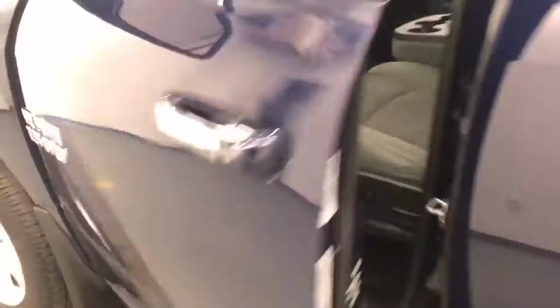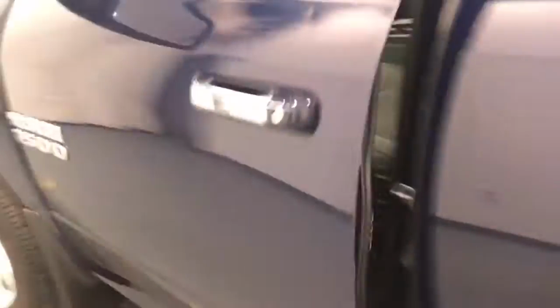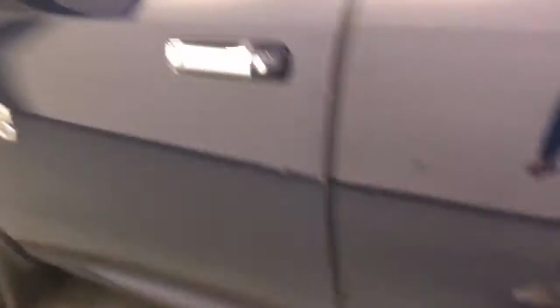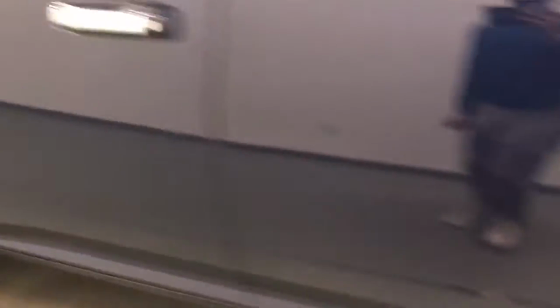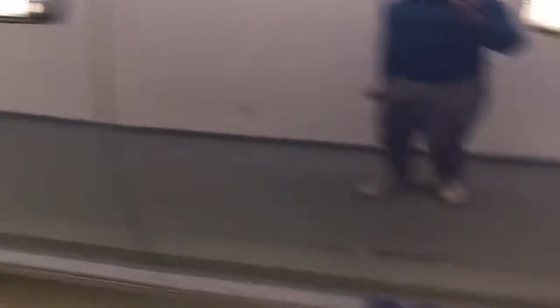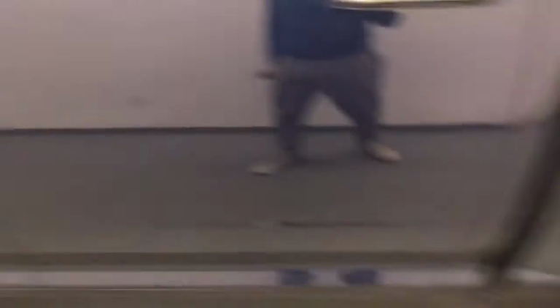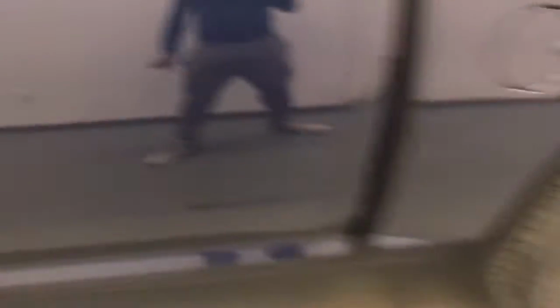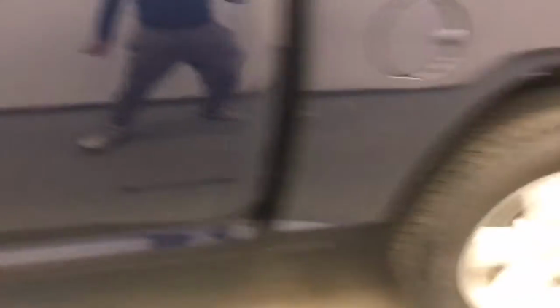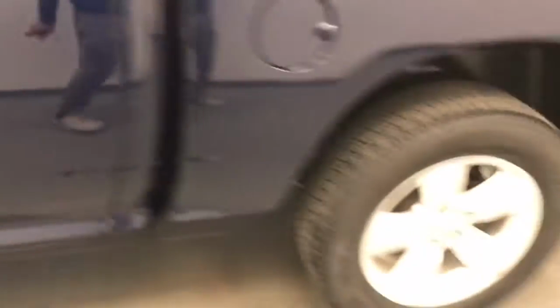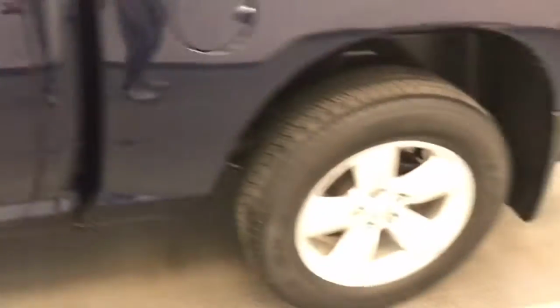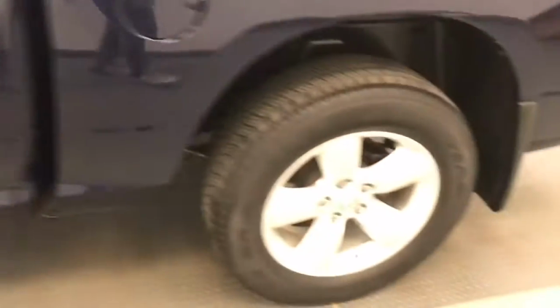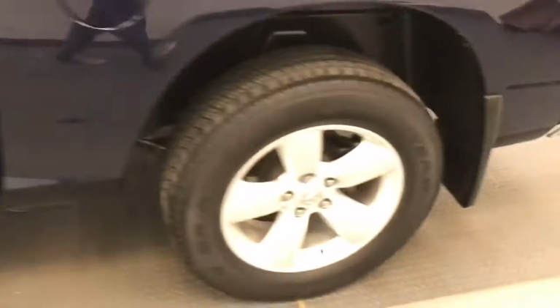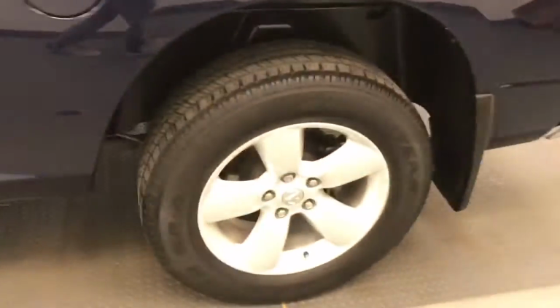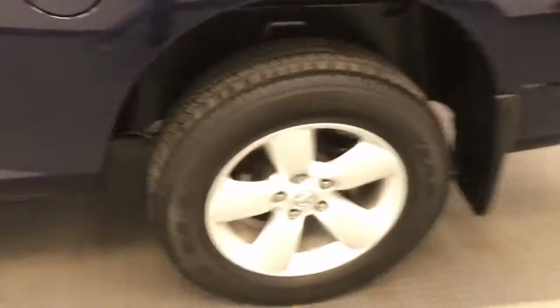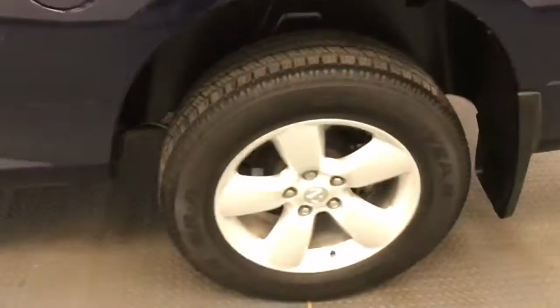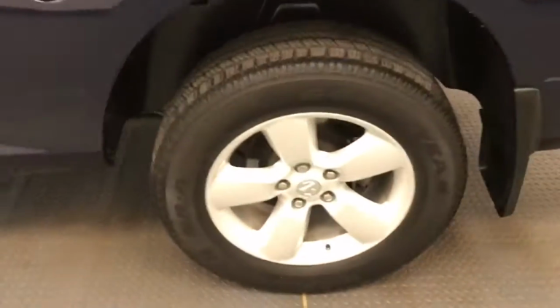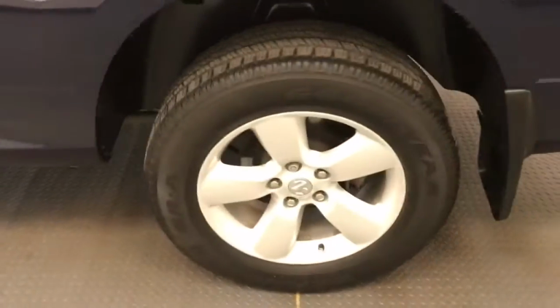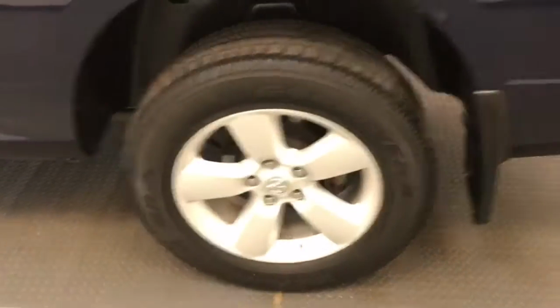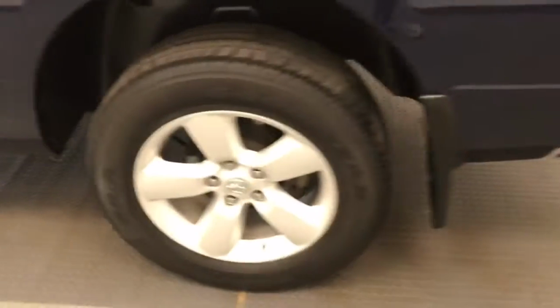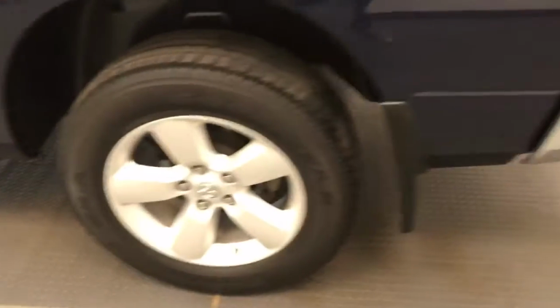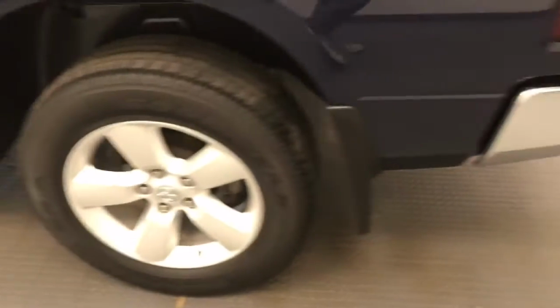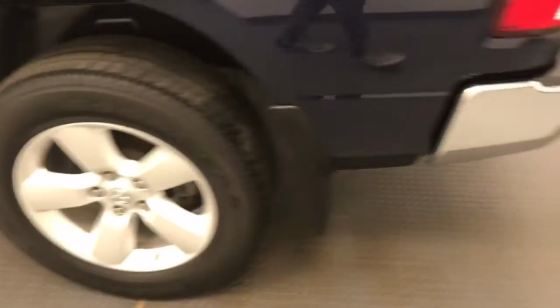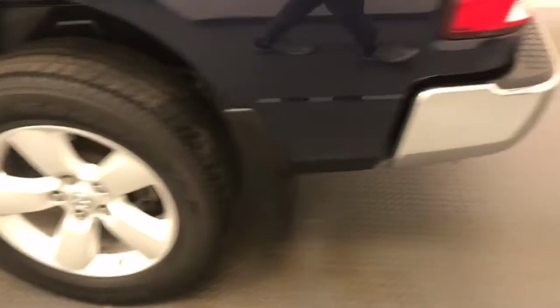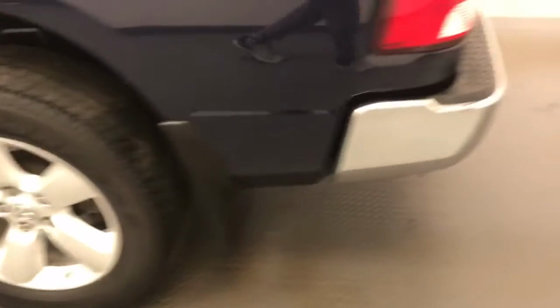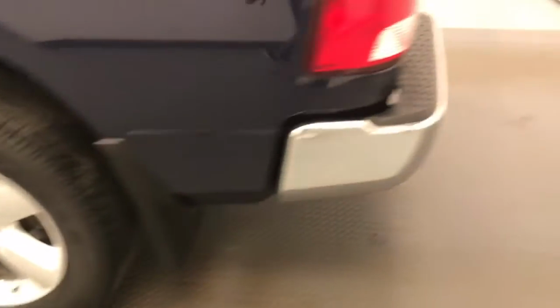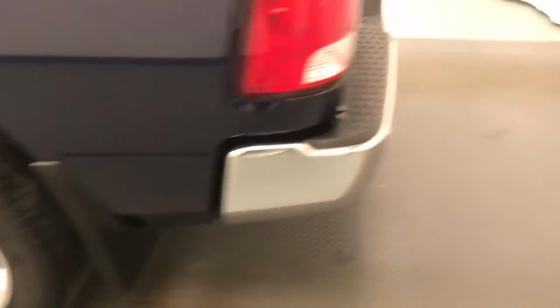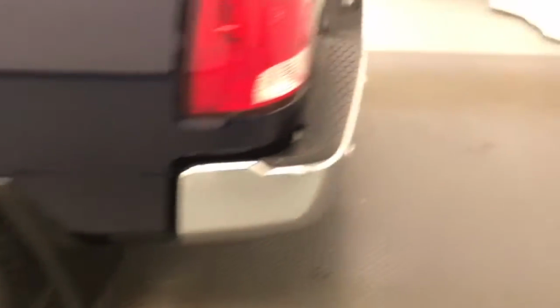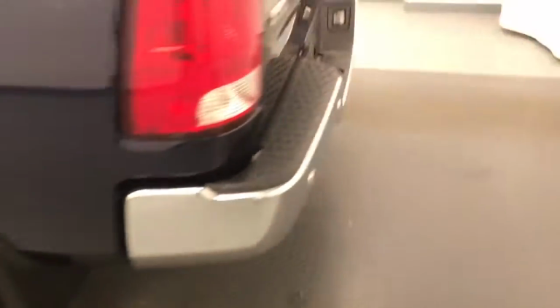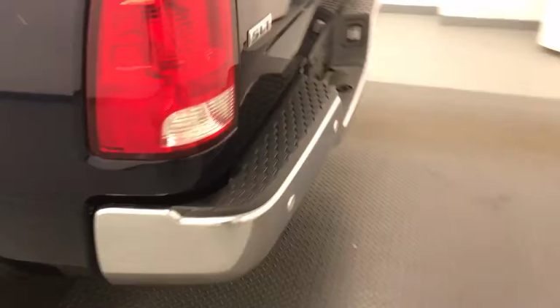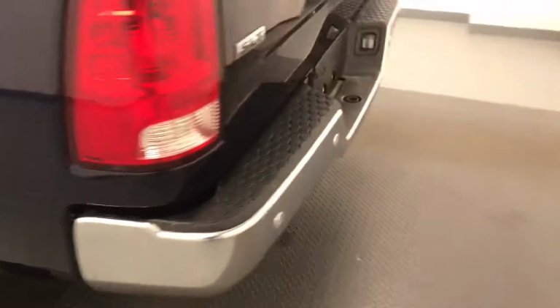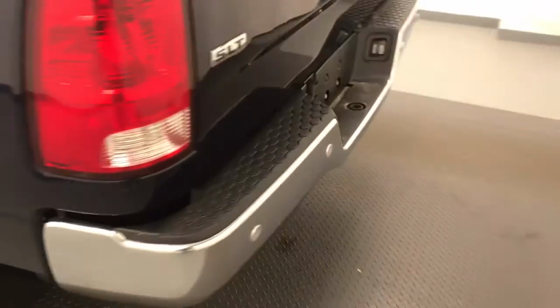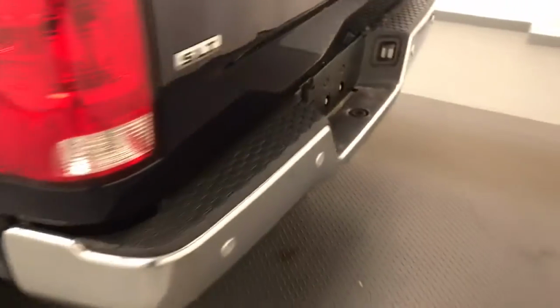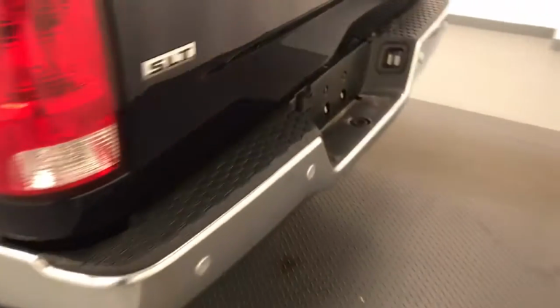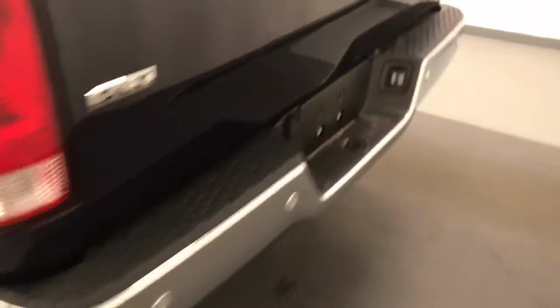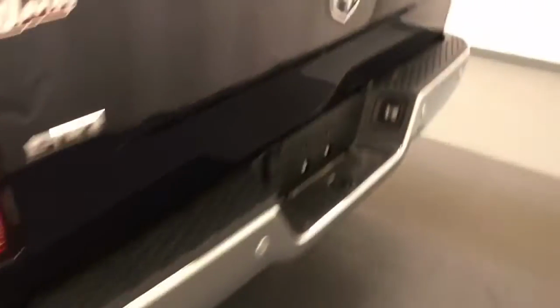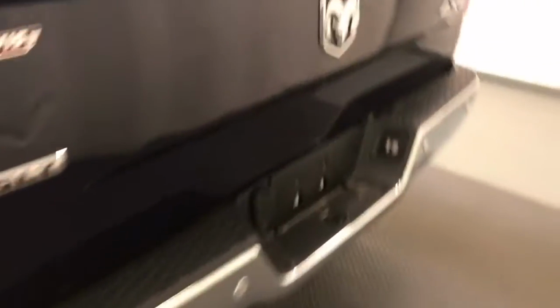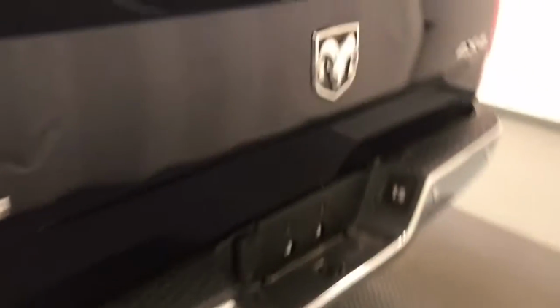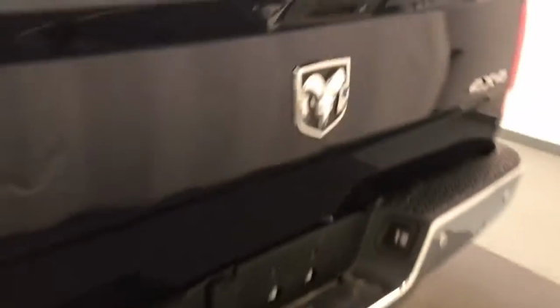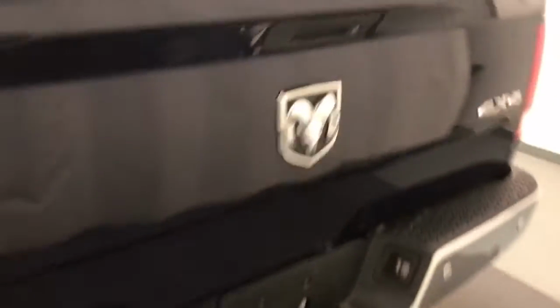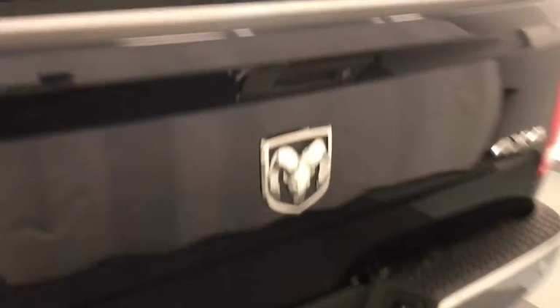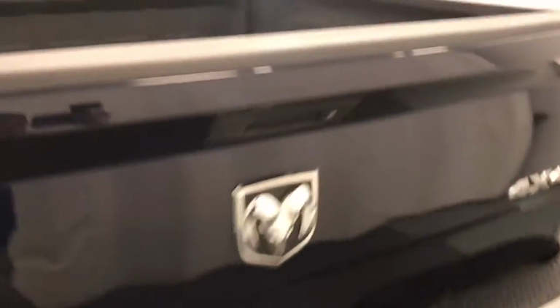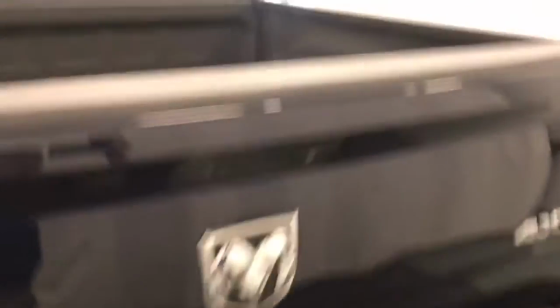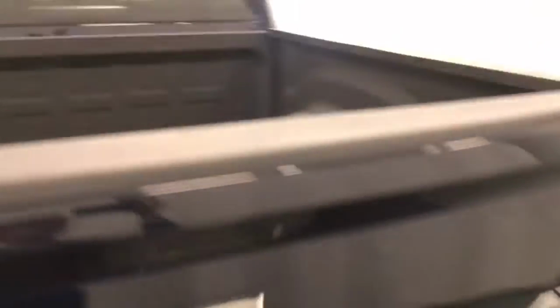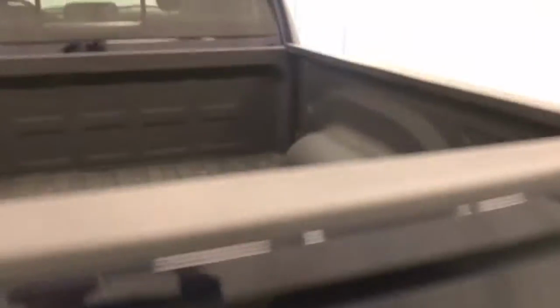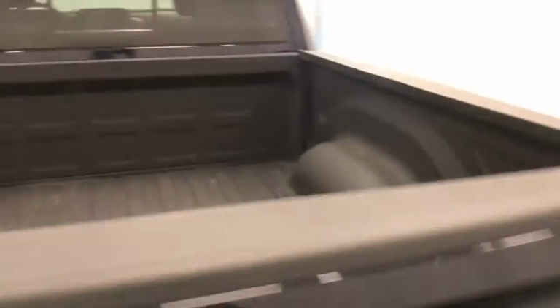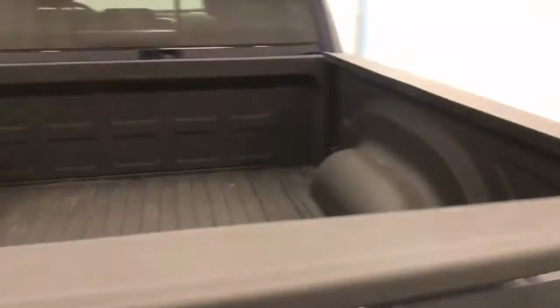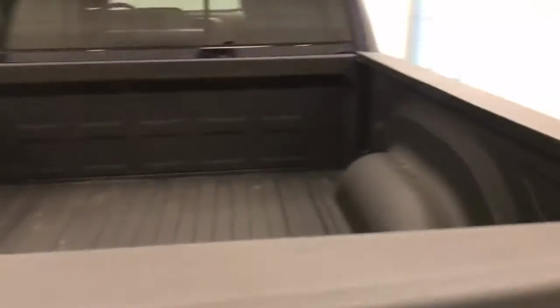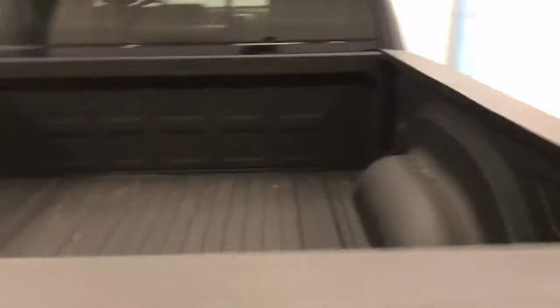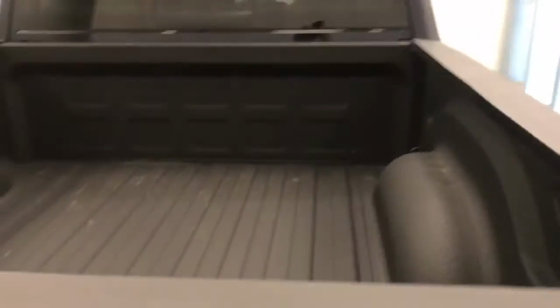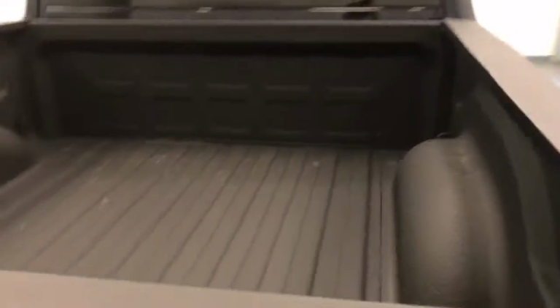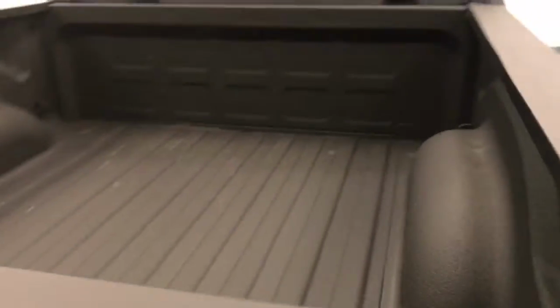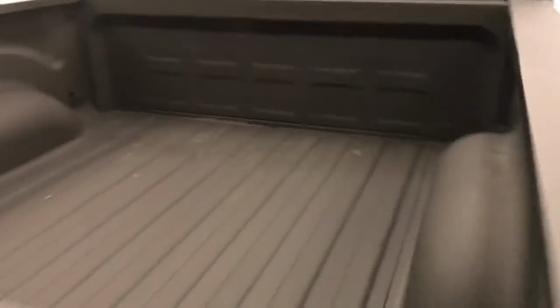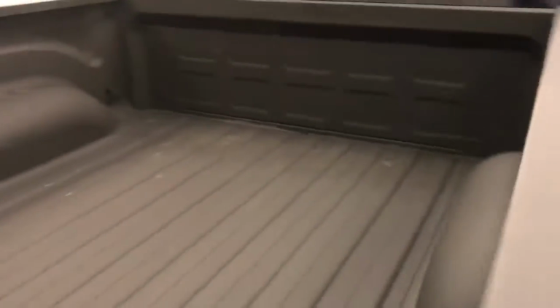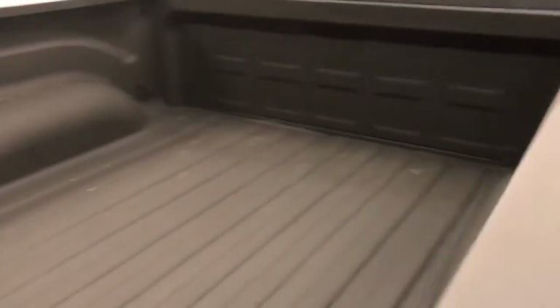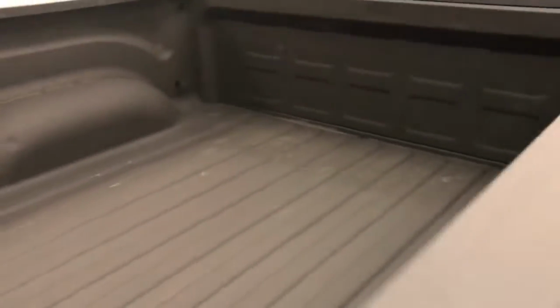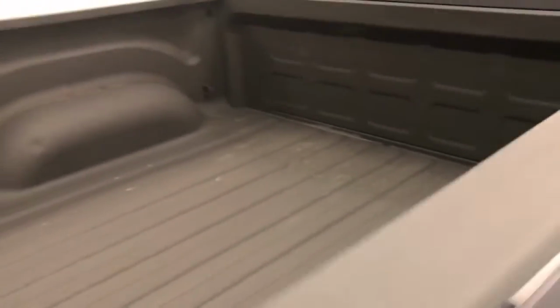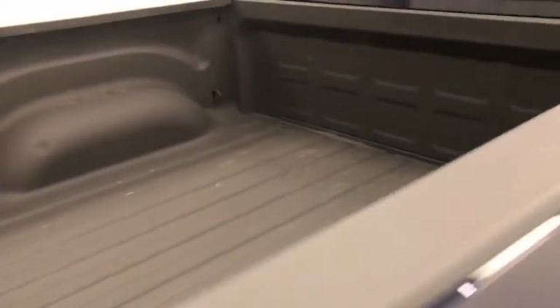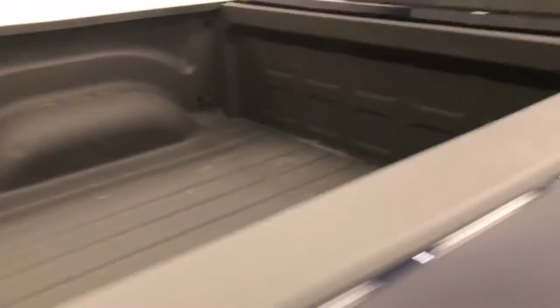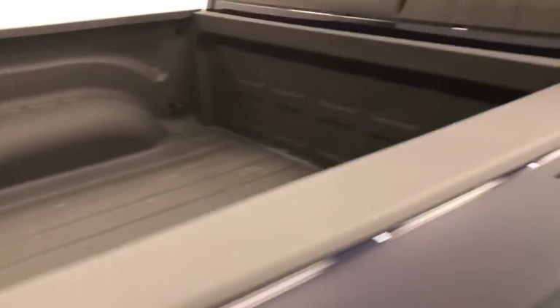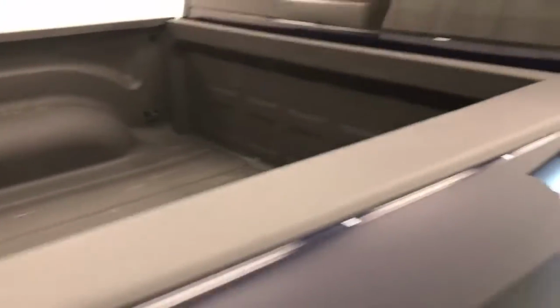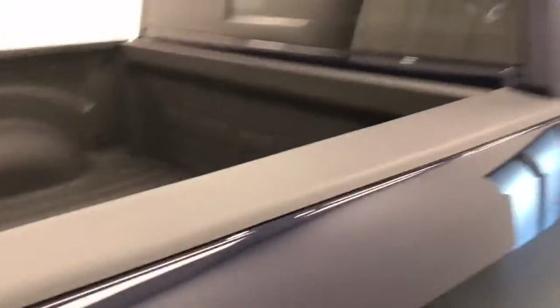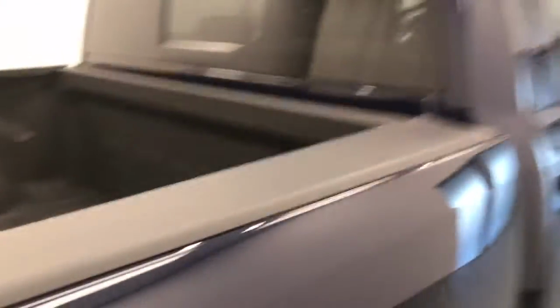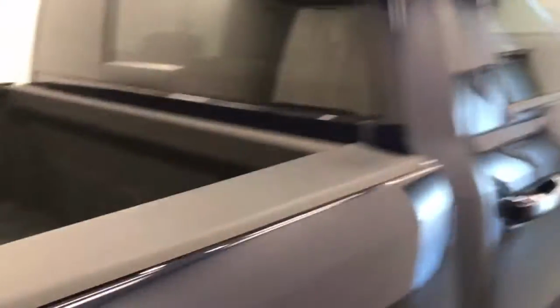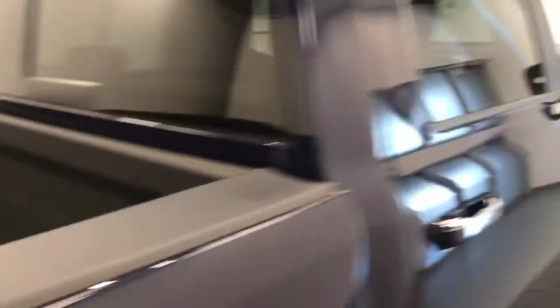Moving on to exterior features, we have alloy wheels, mud flaps, rear parking assist, spray-on box liner, and more cargo space.